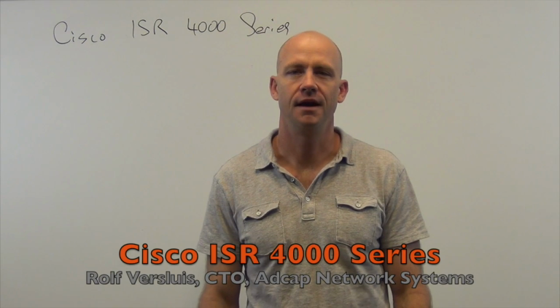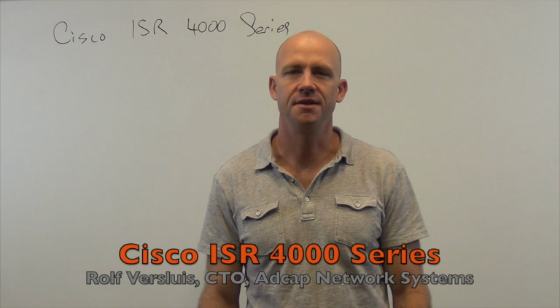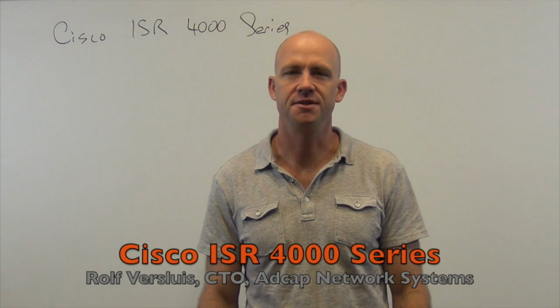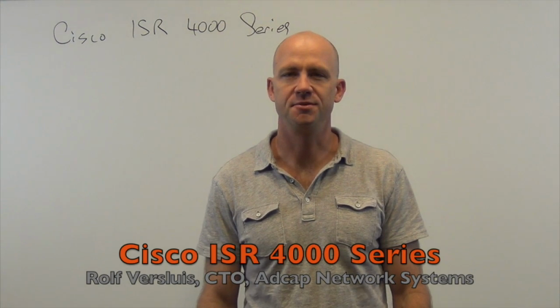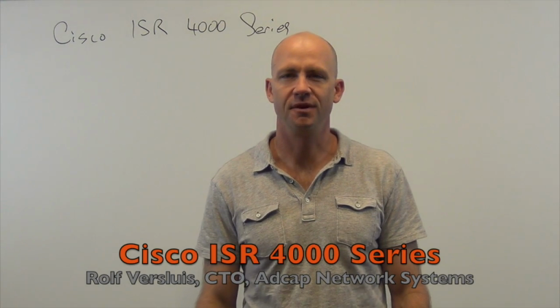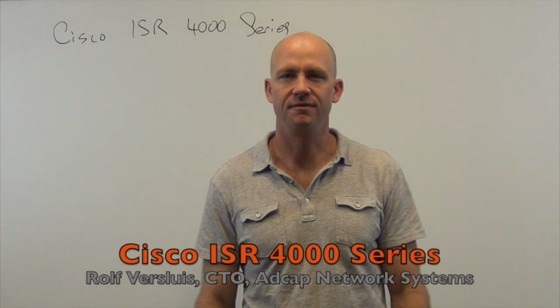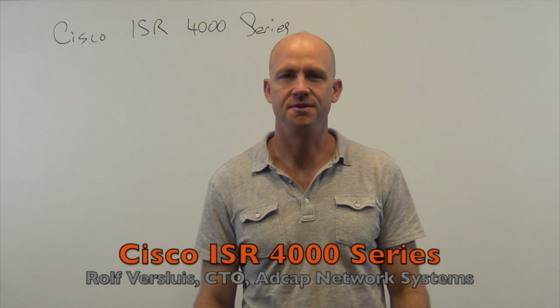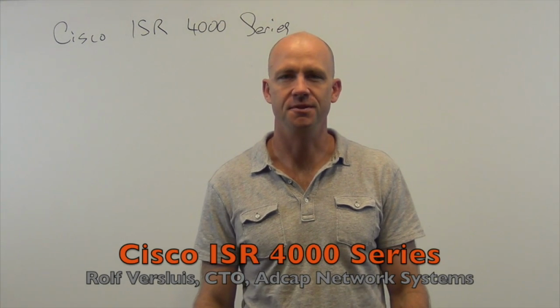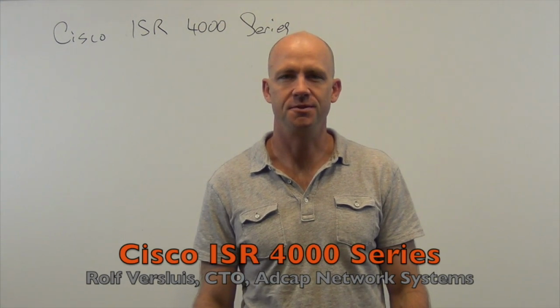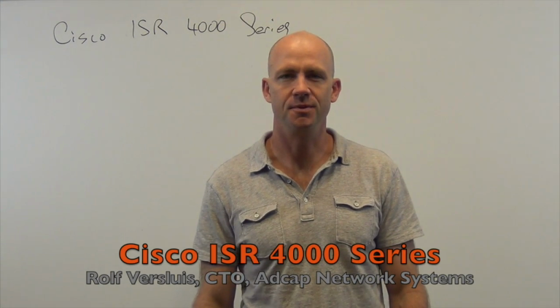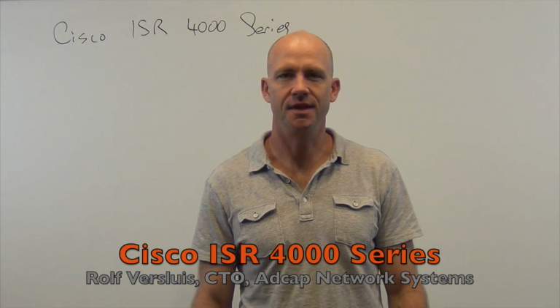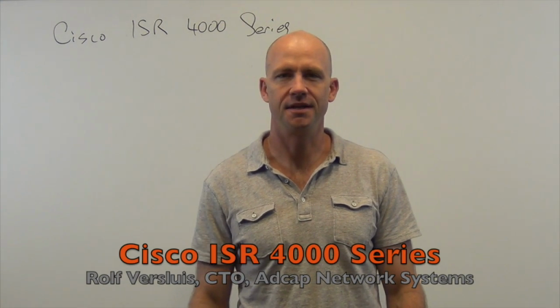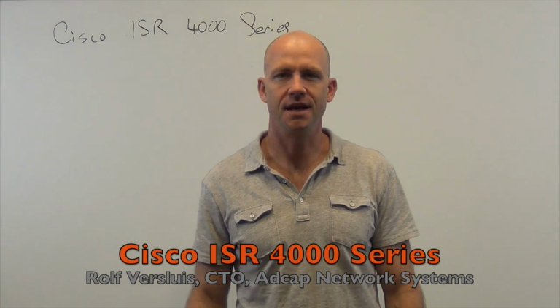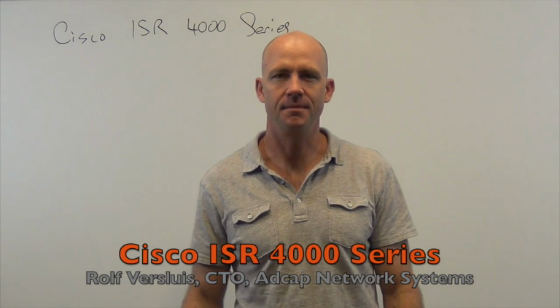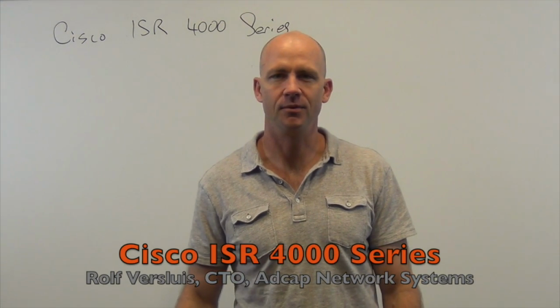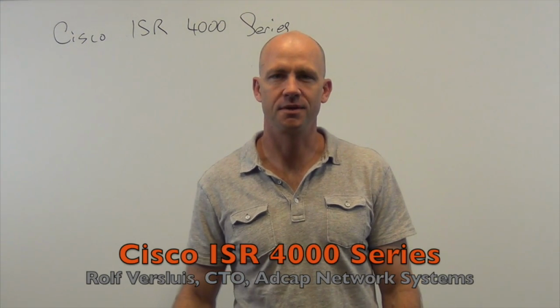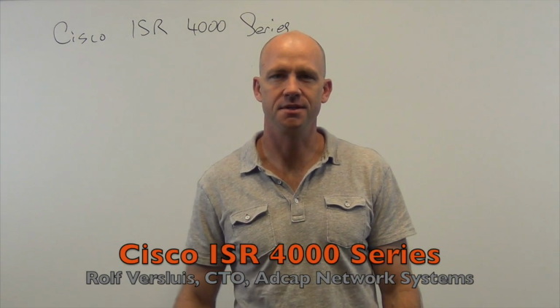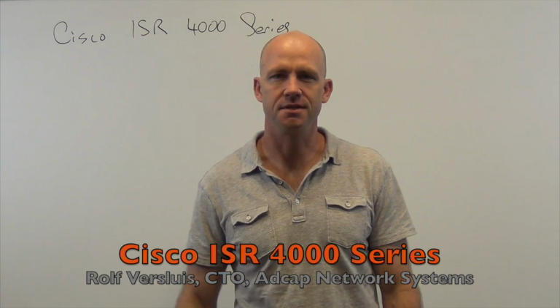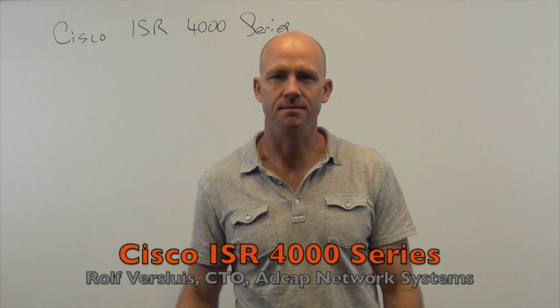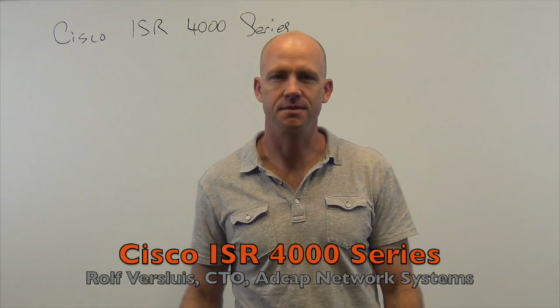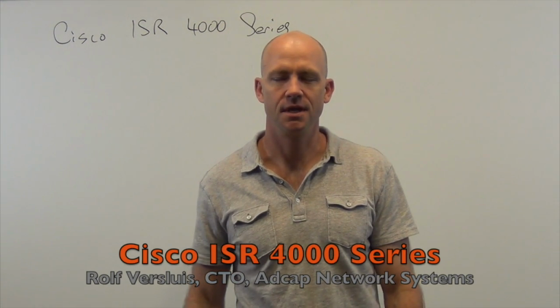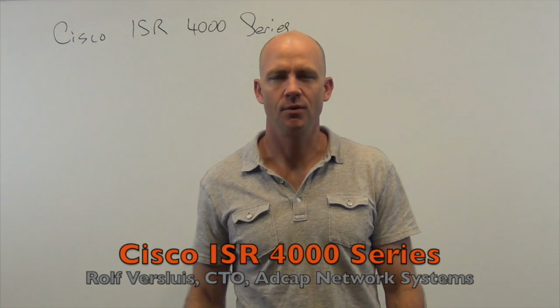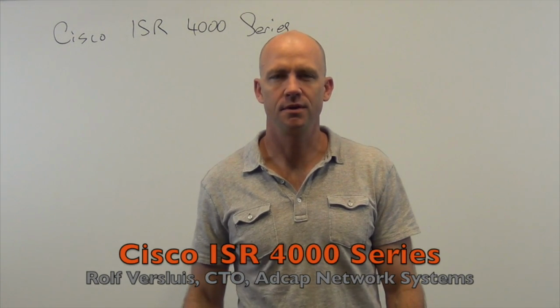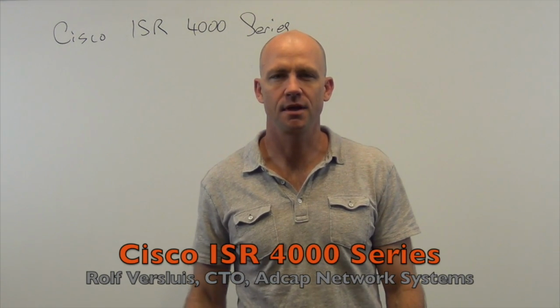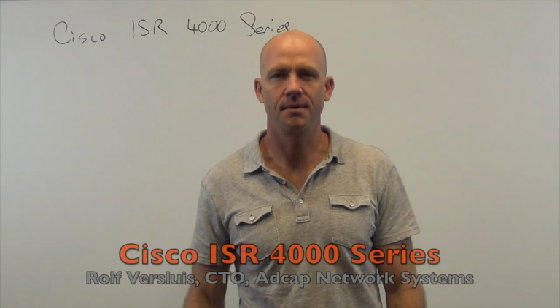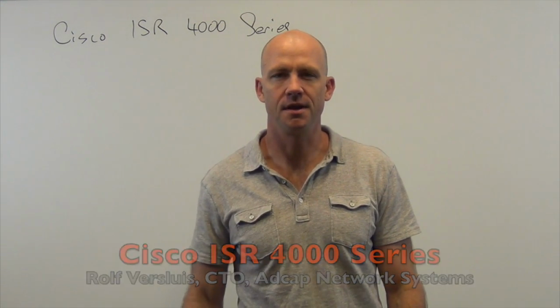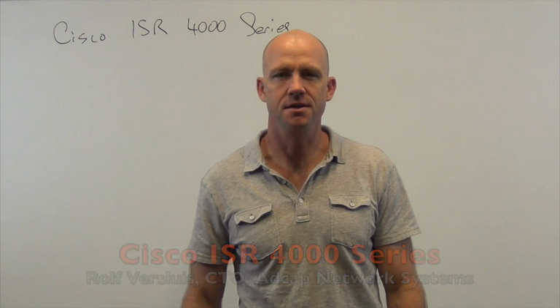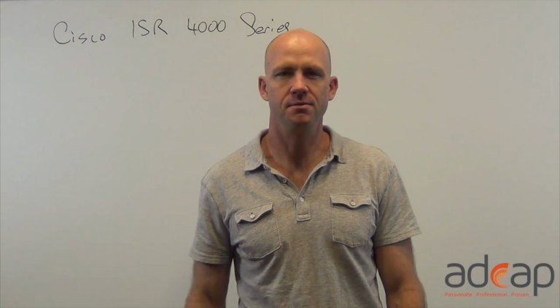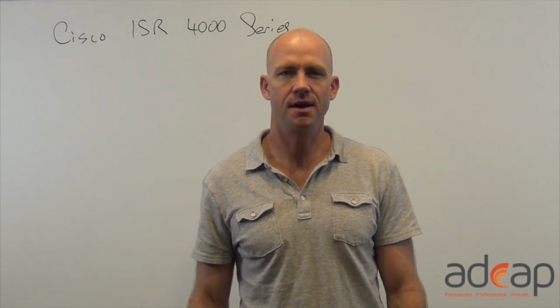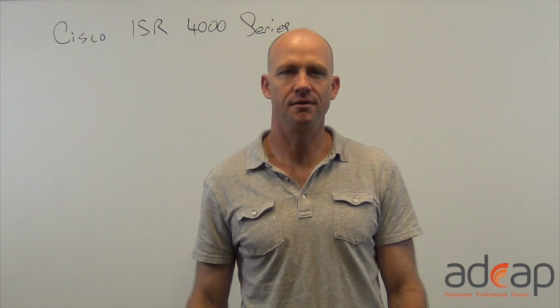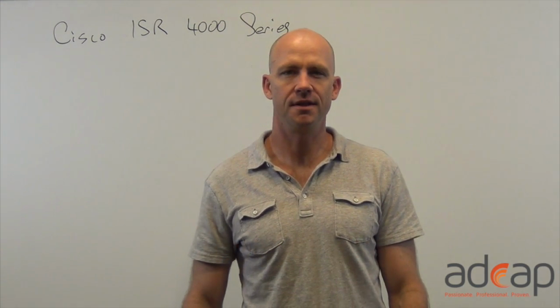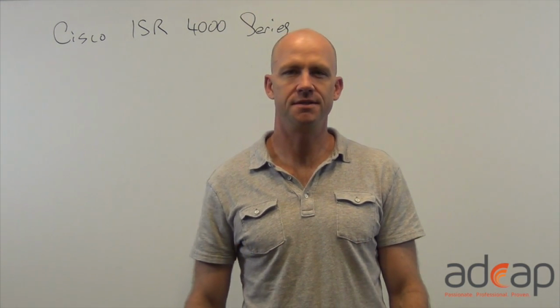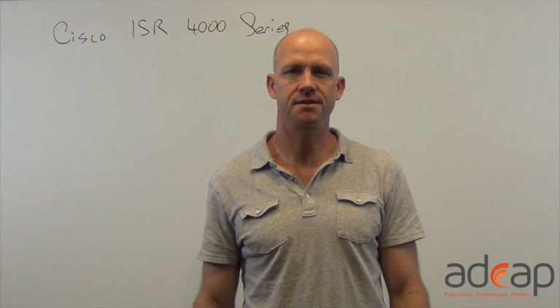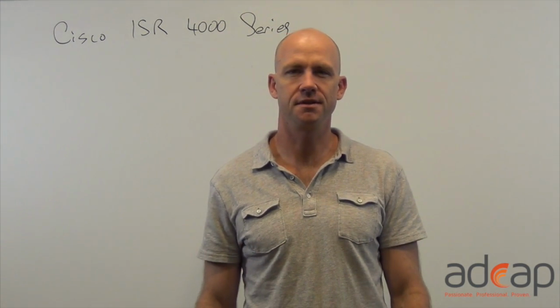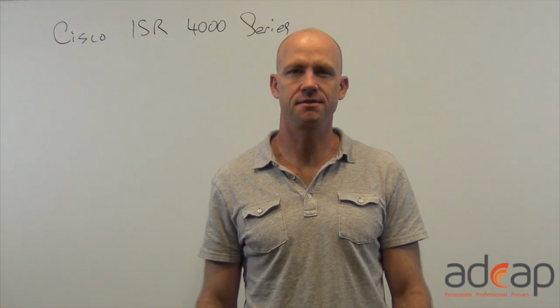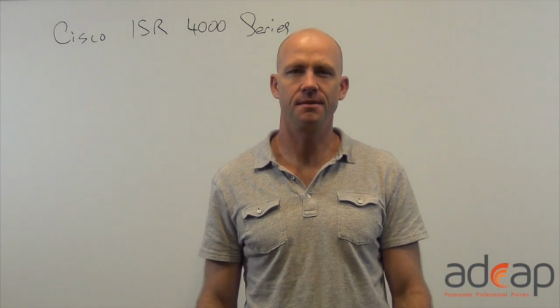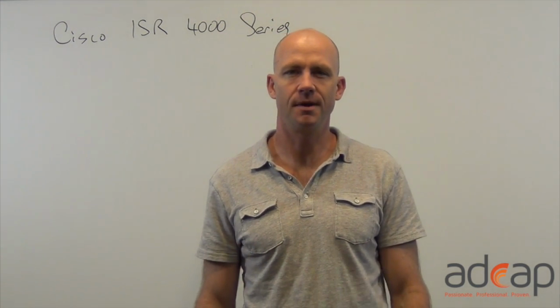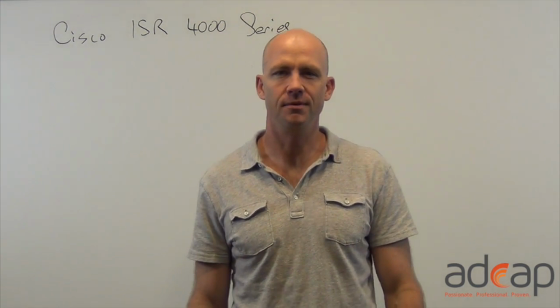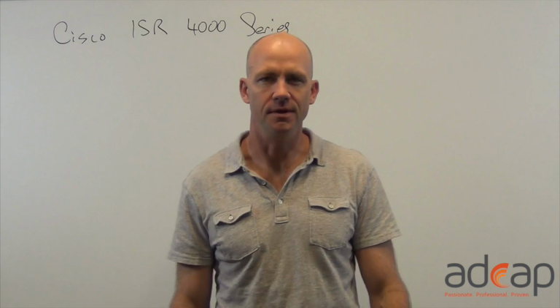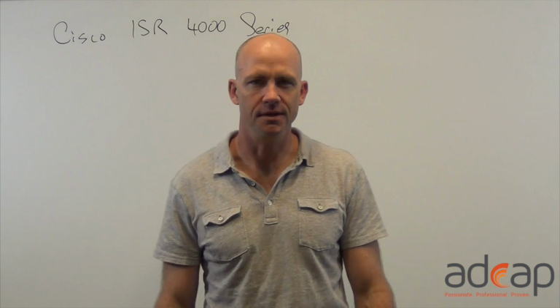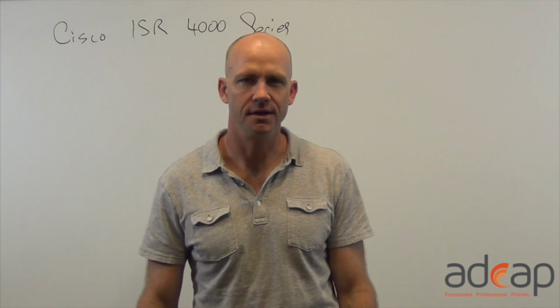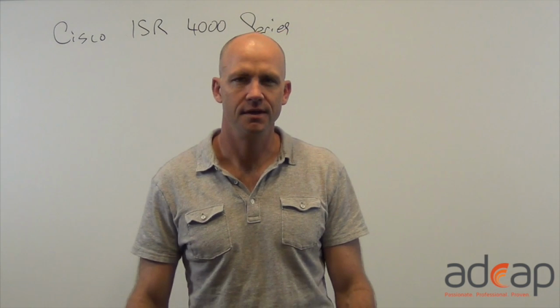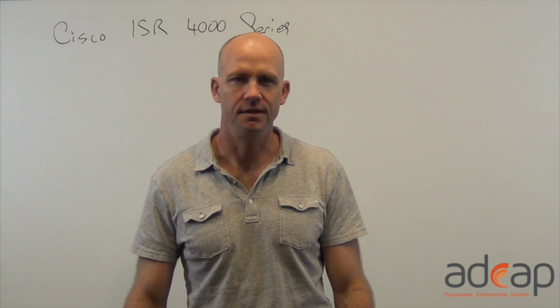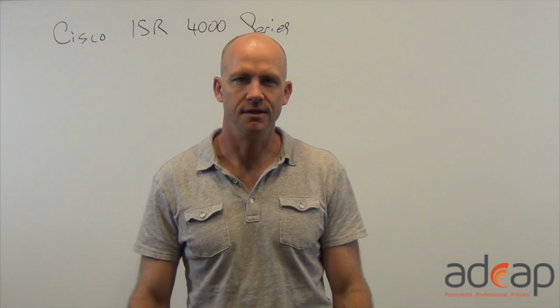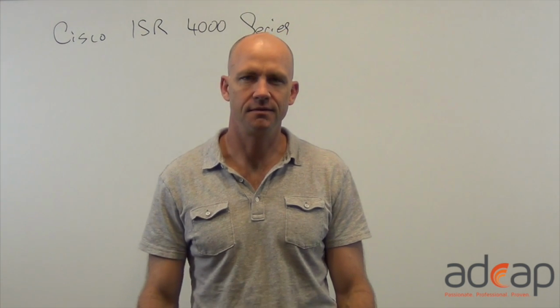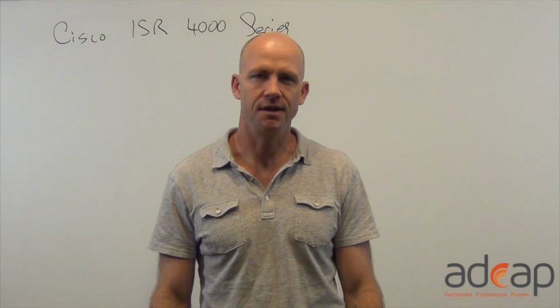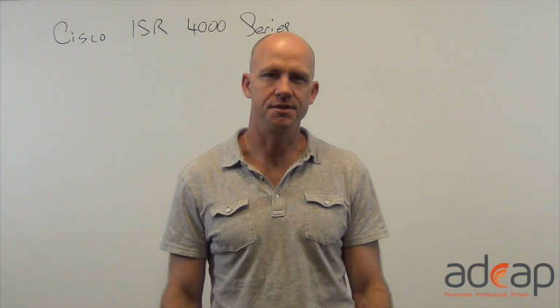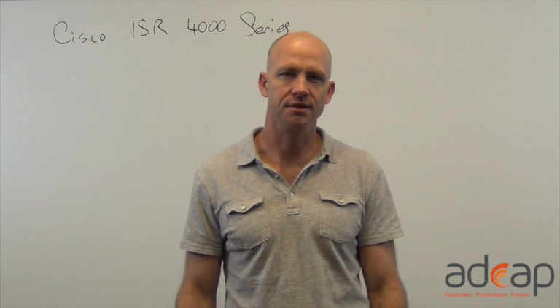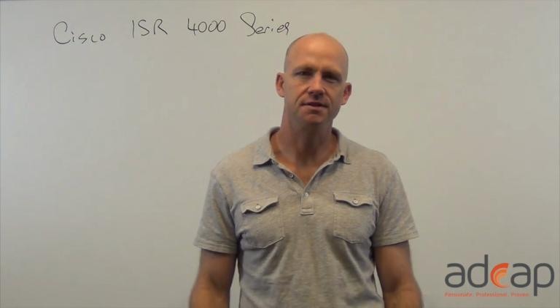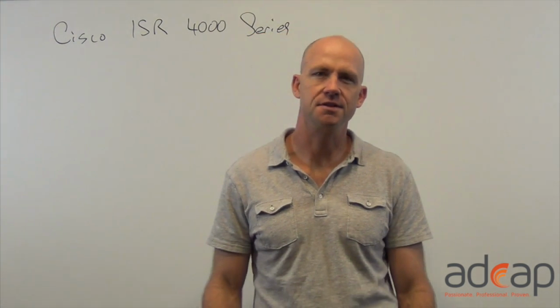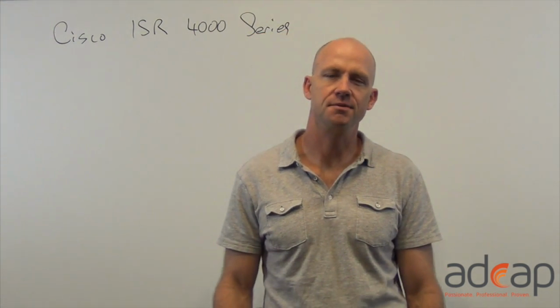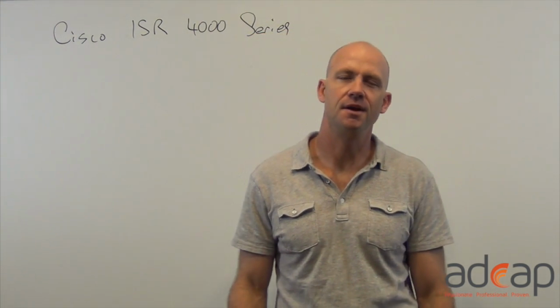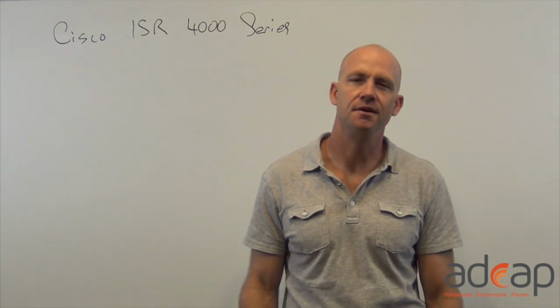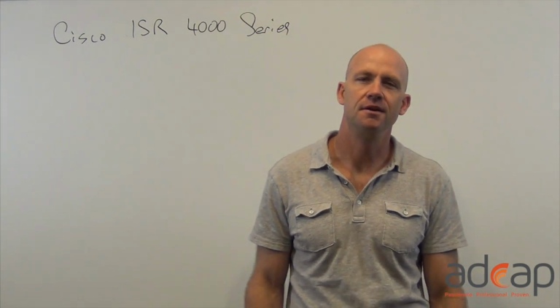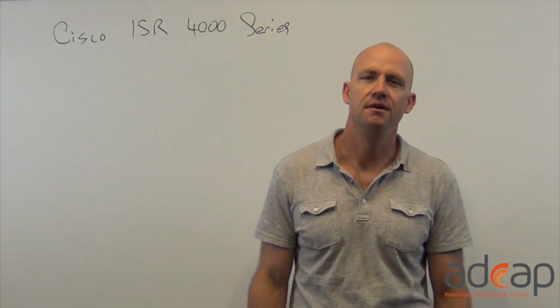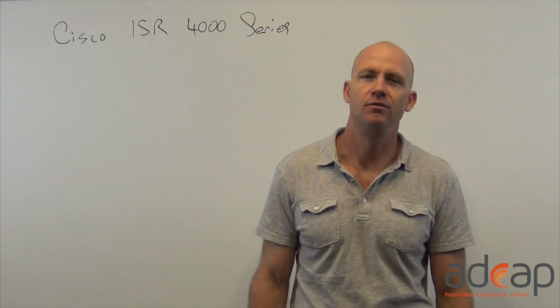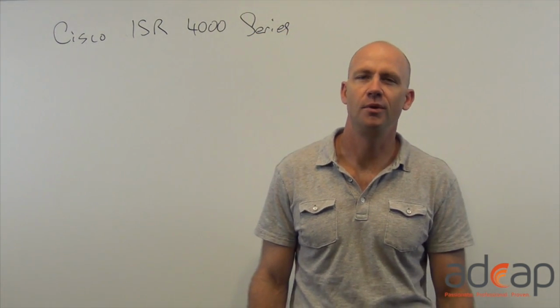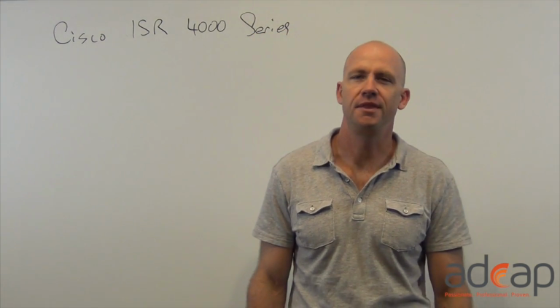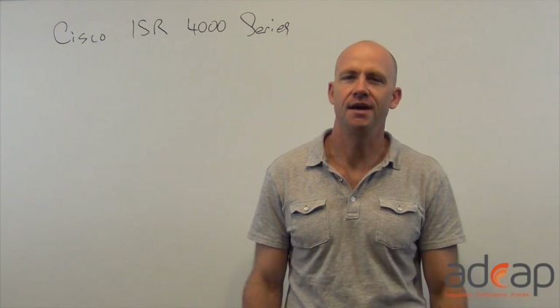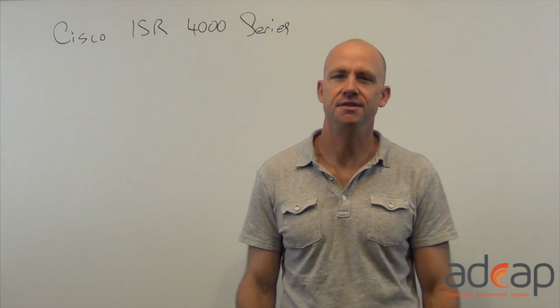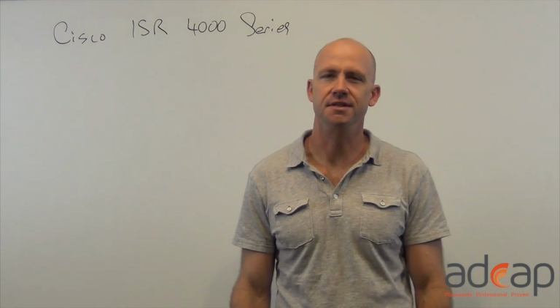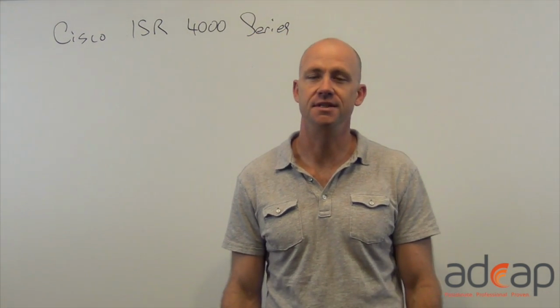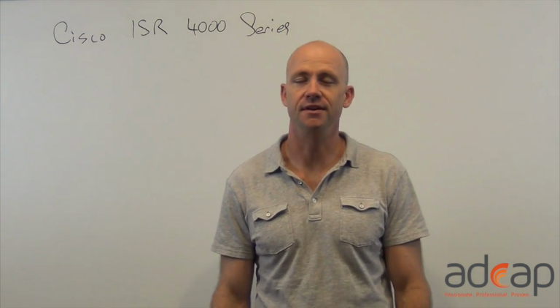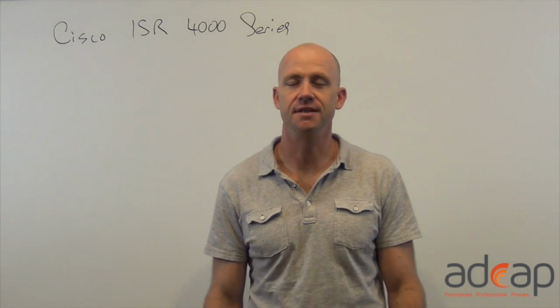Hi, this is Rolf Persluis with AdCap Network Systems. I want to talk about a new router that Cisco has come out with, the Integrated Services Router 4000 series.